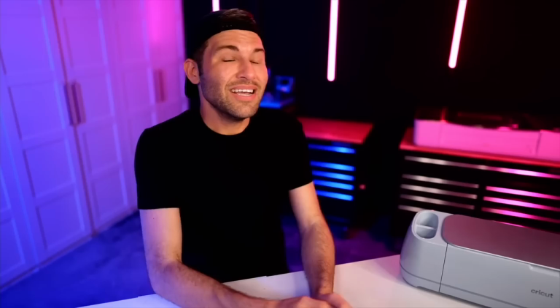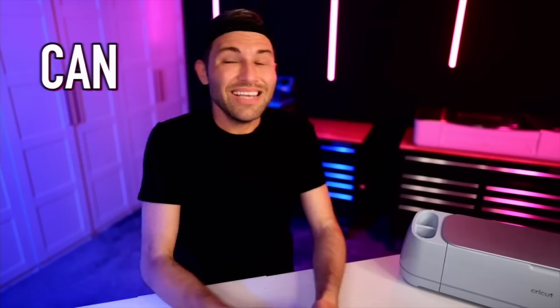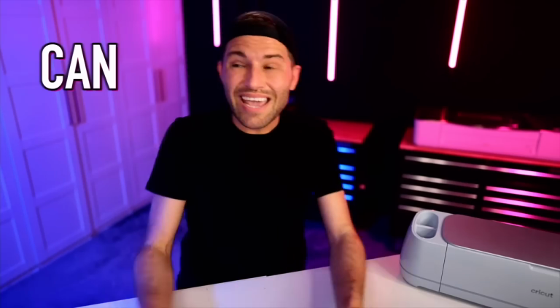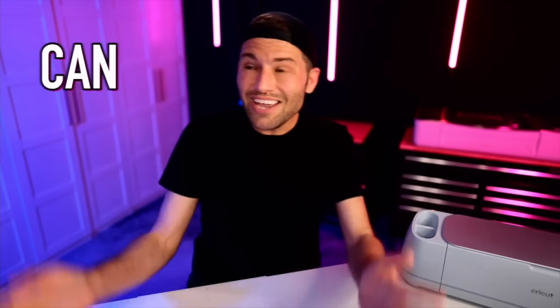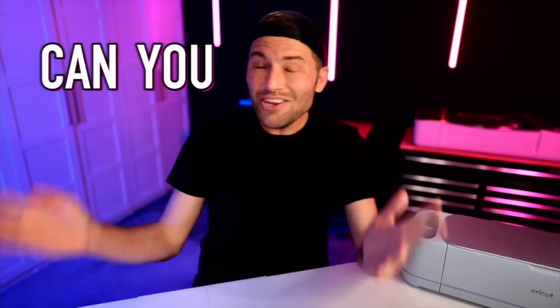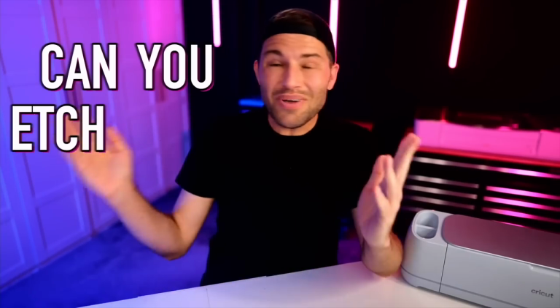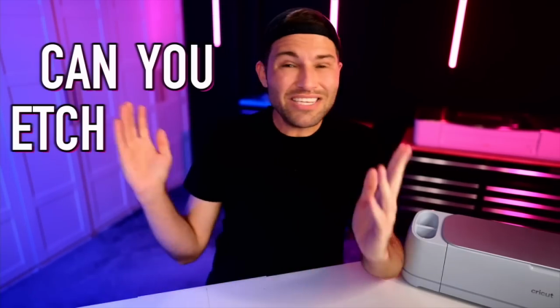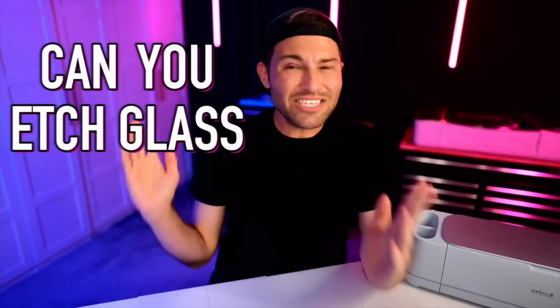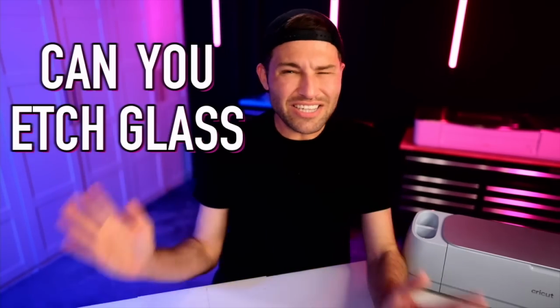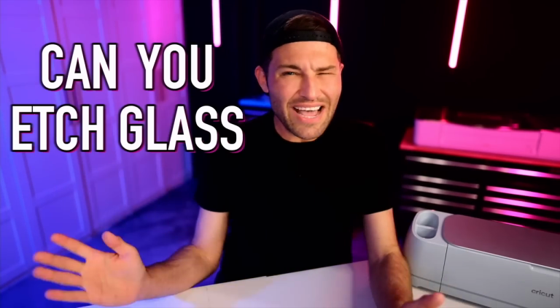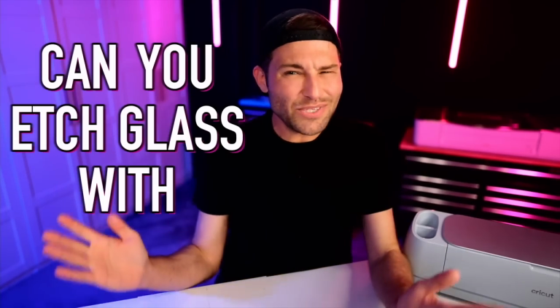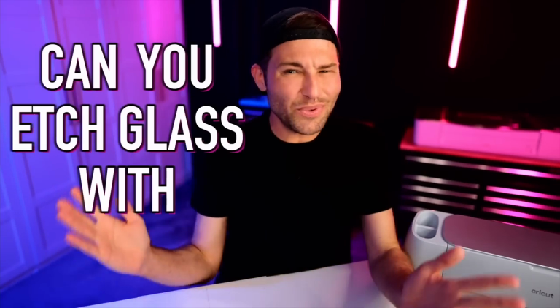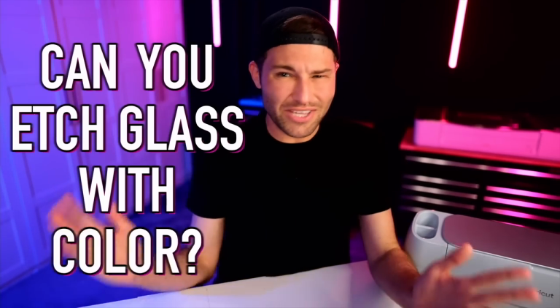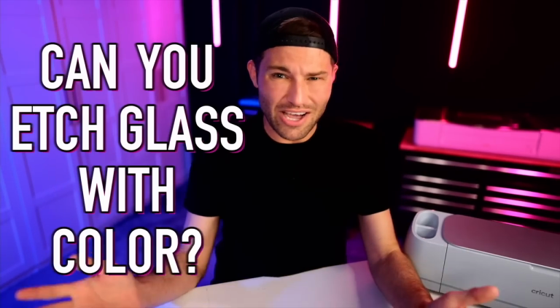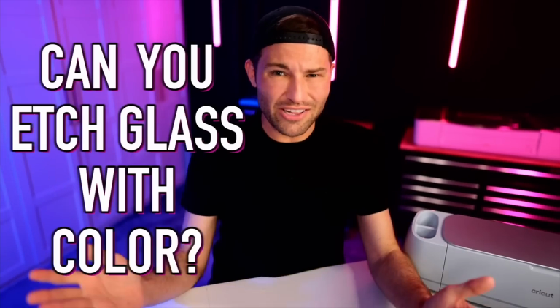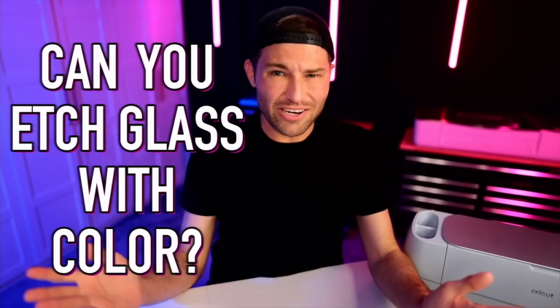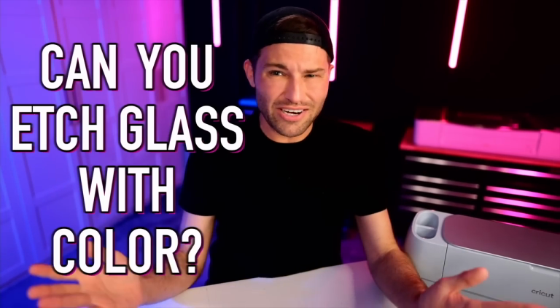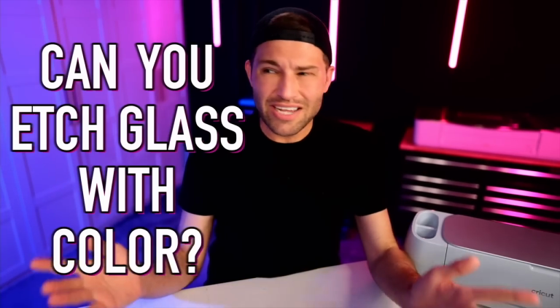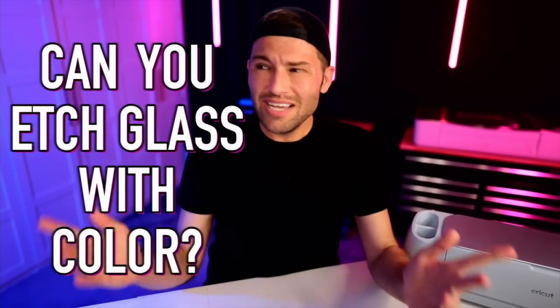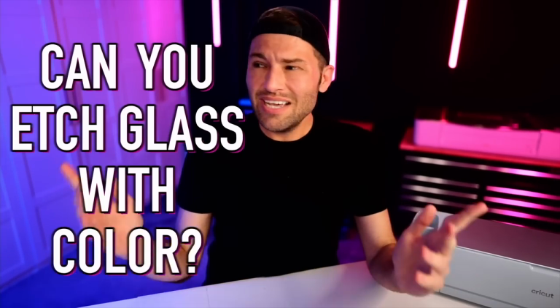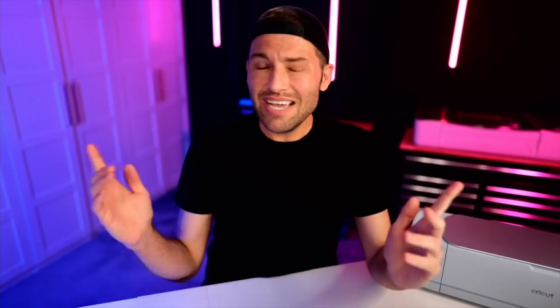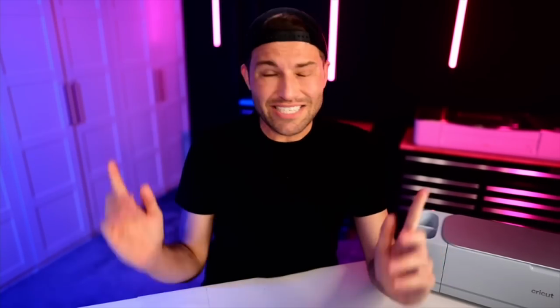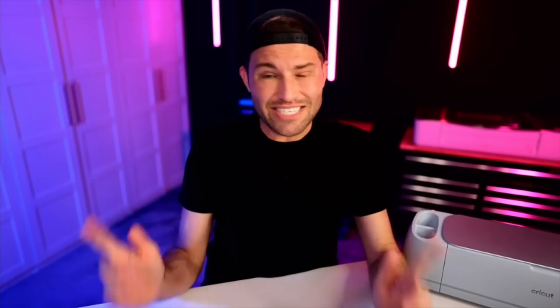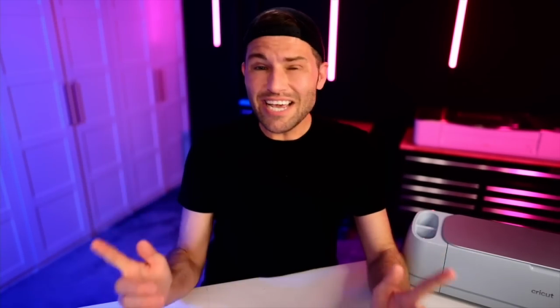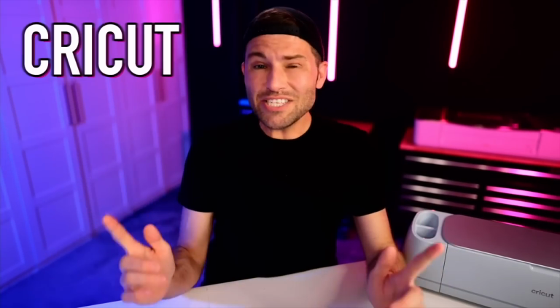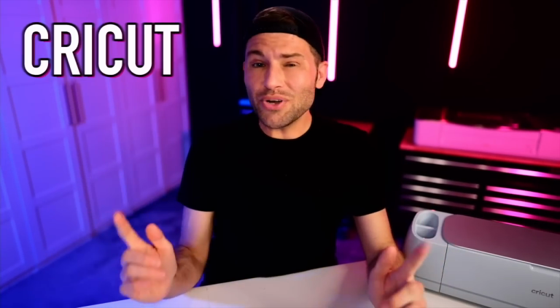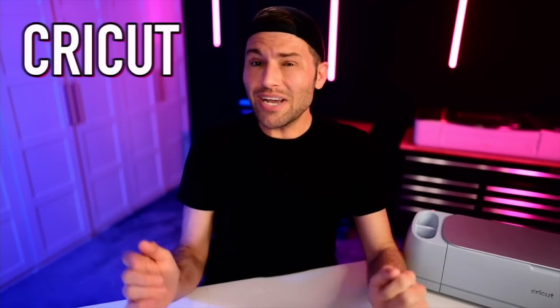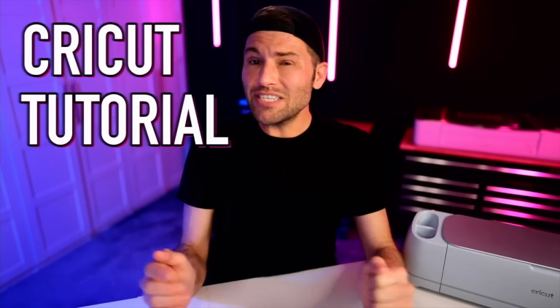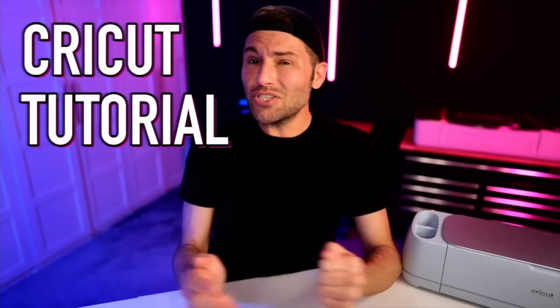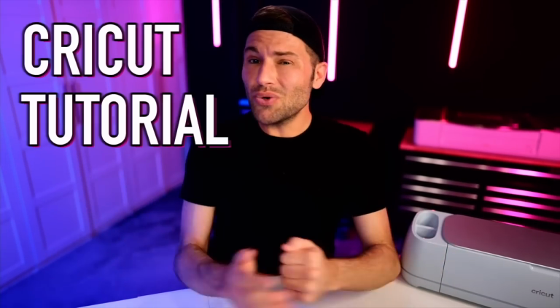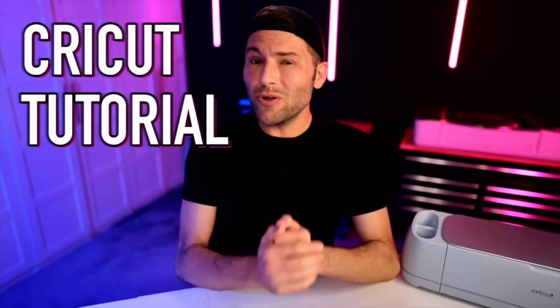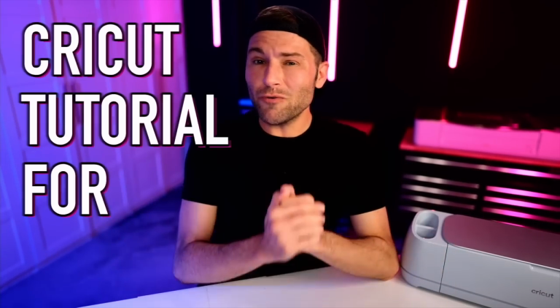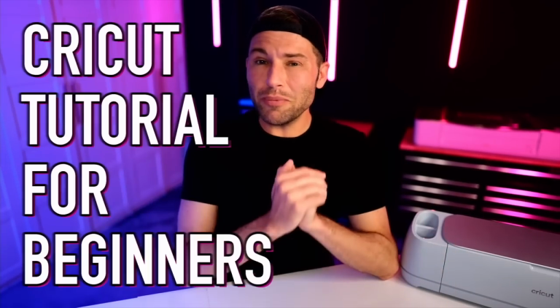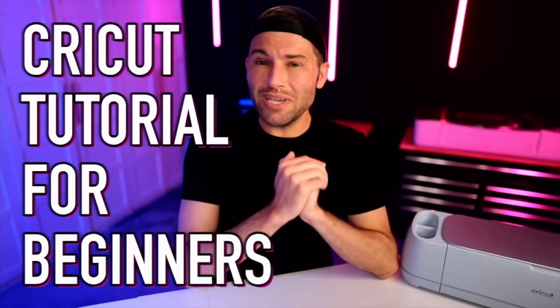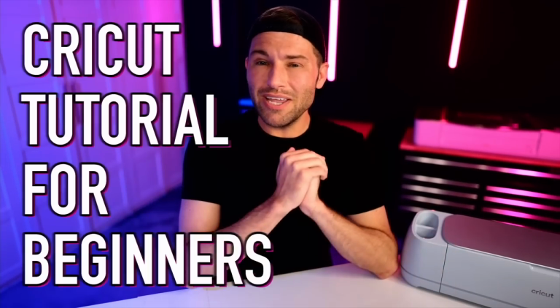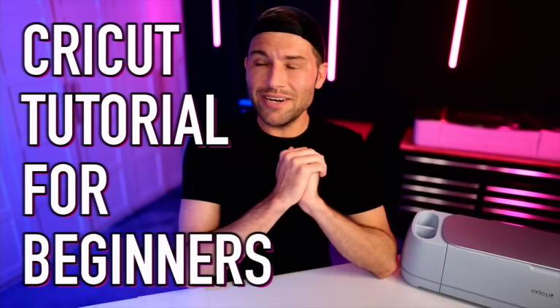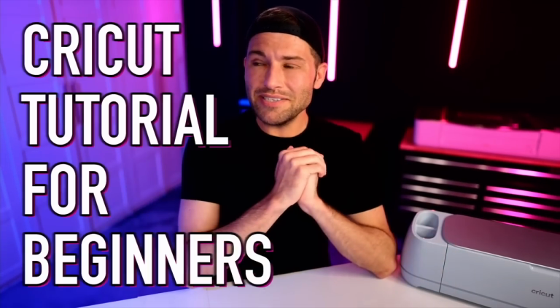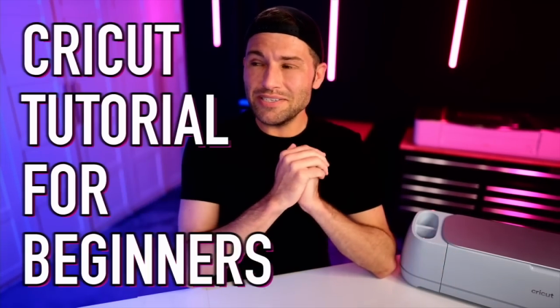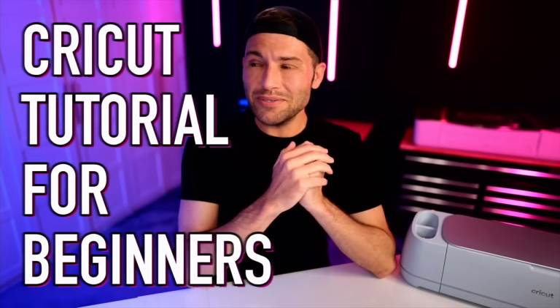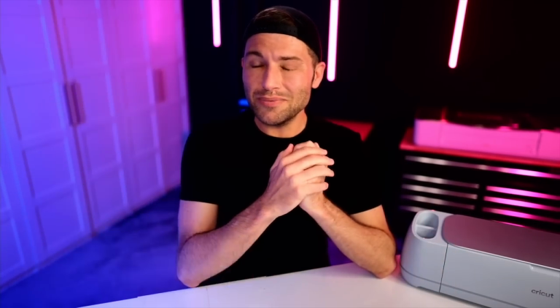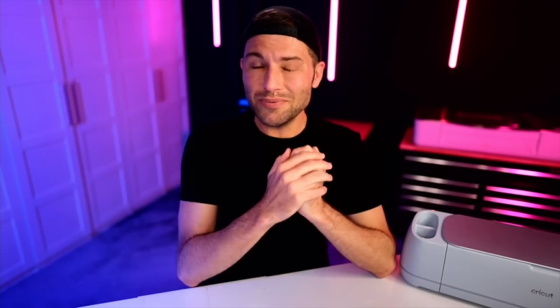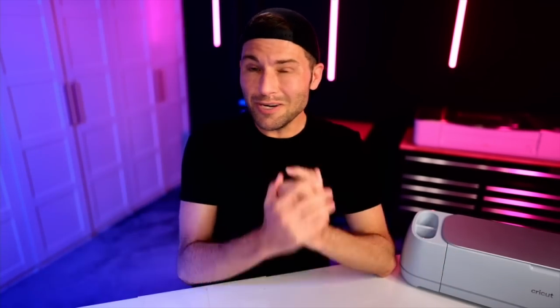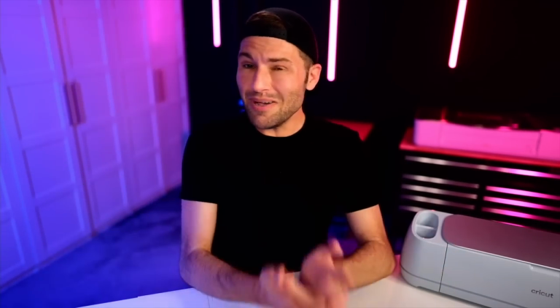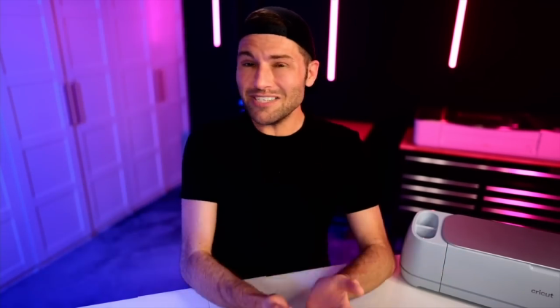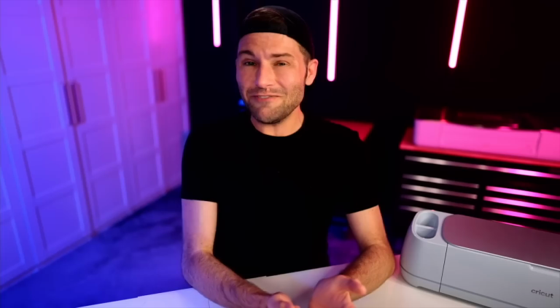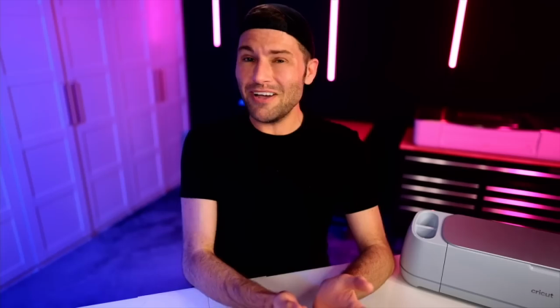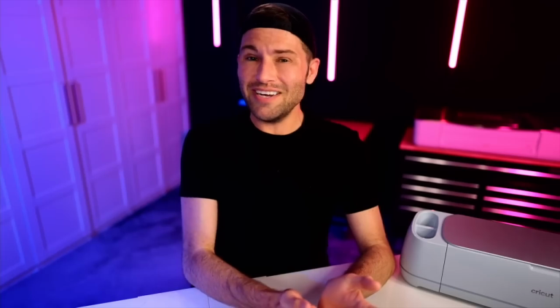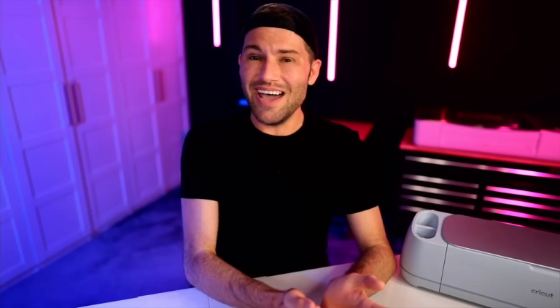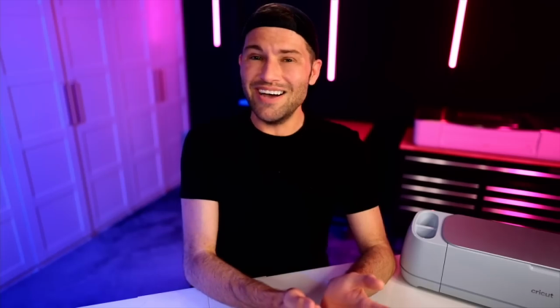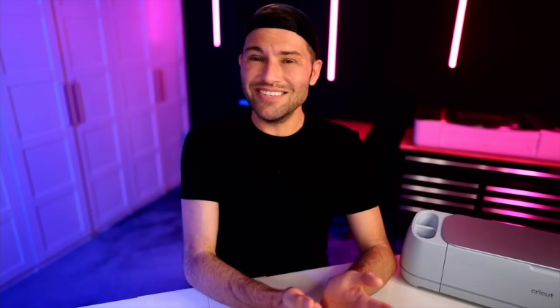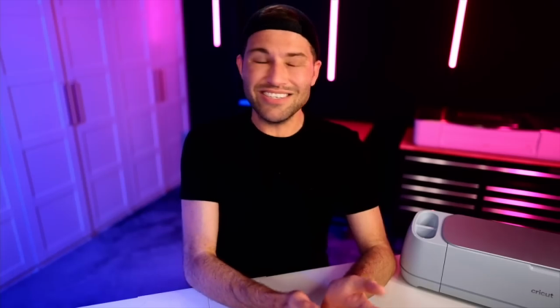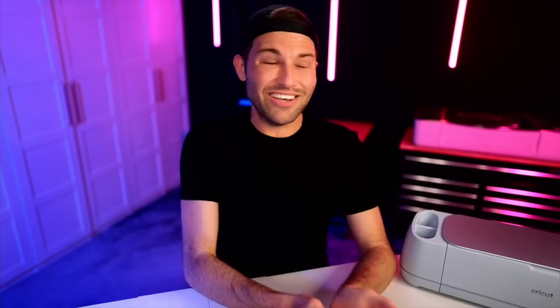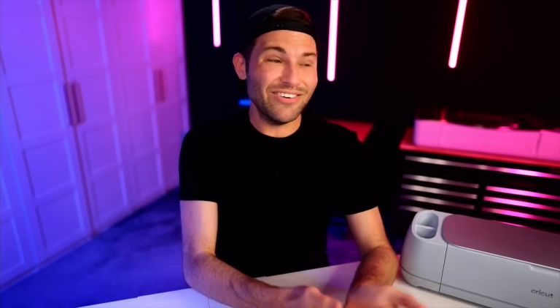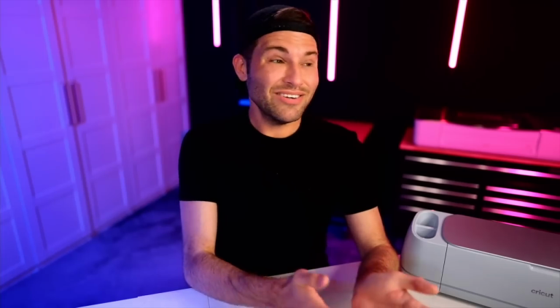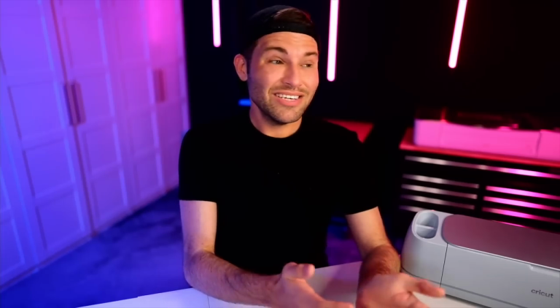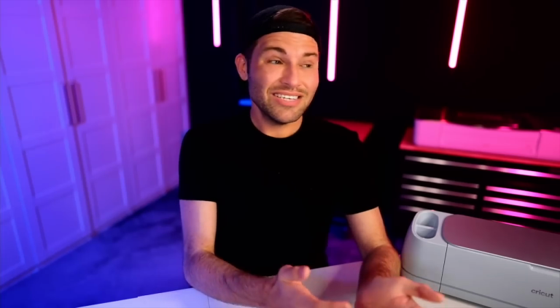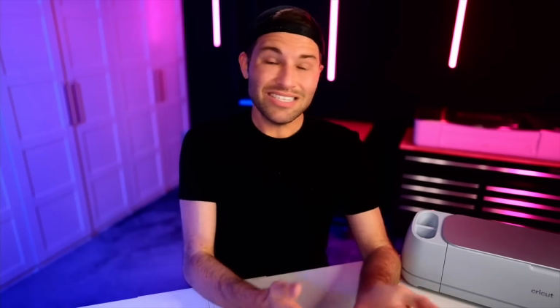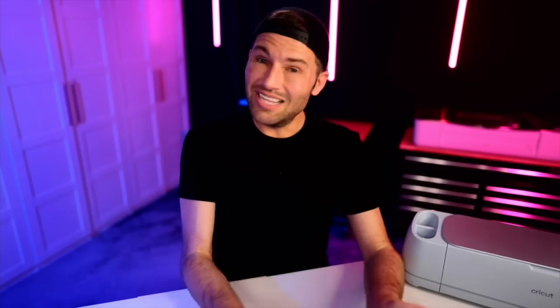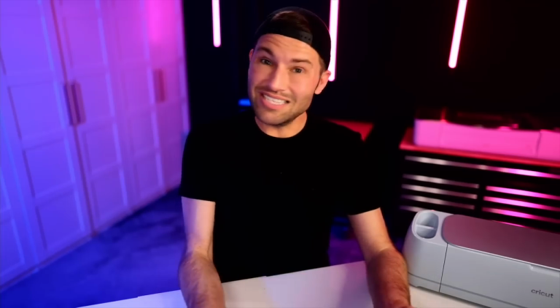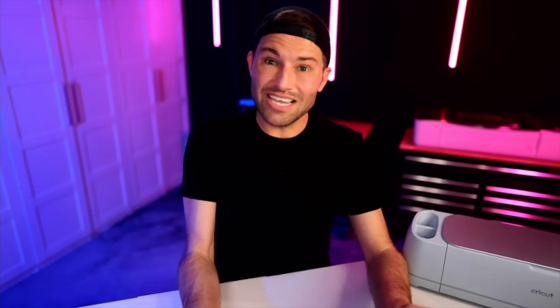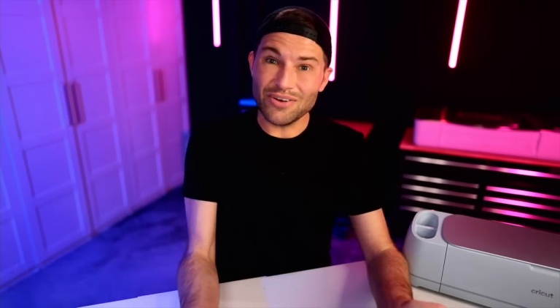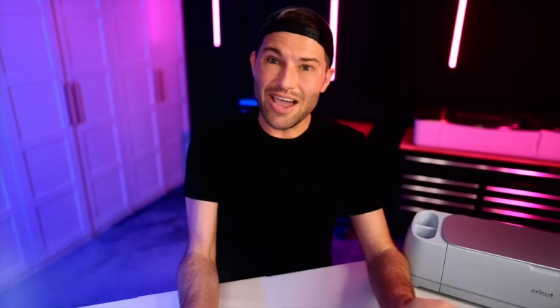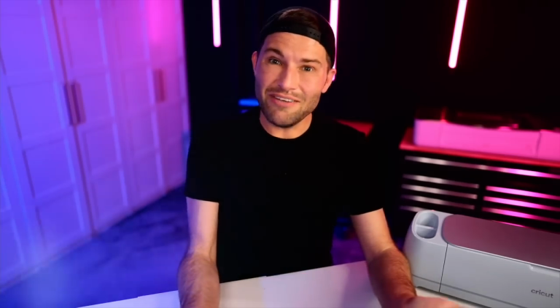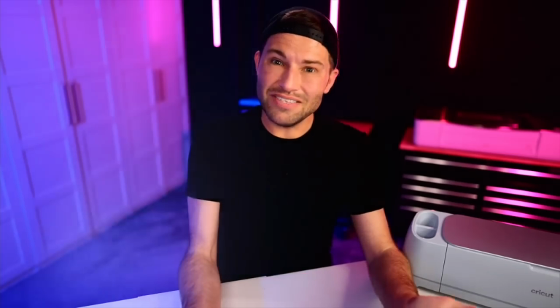Can you etch glass with color? In today's Cricut tutorial for beginners, we're about to find out. Let's get crafty!